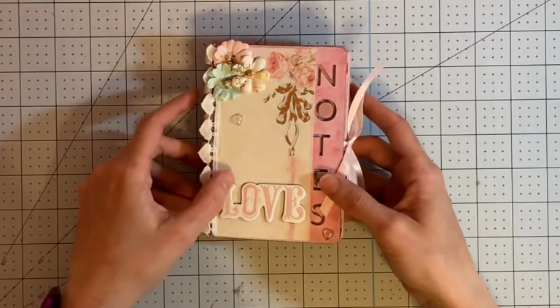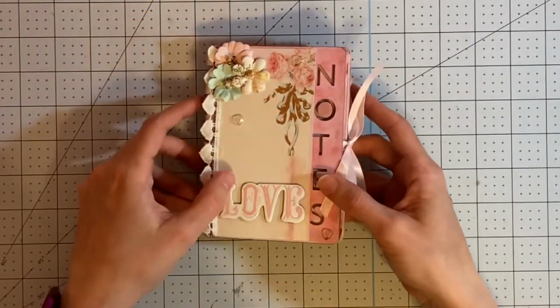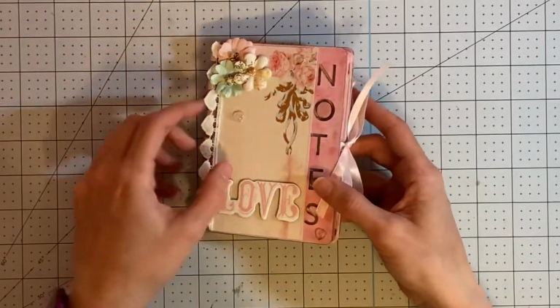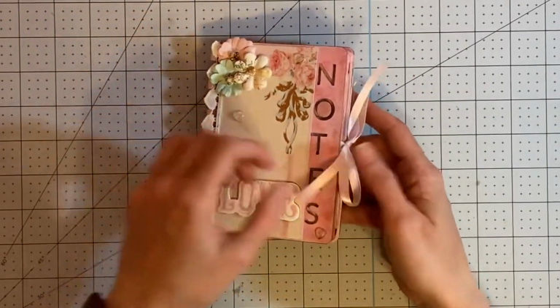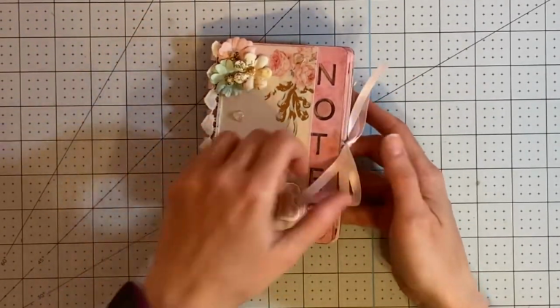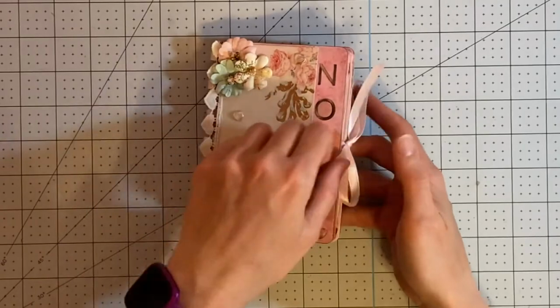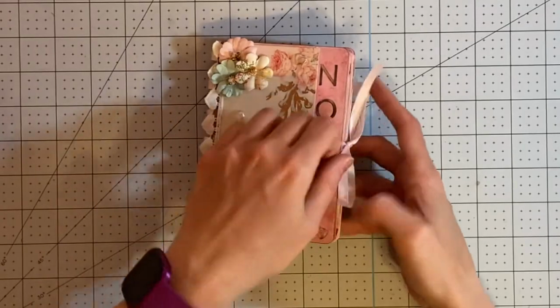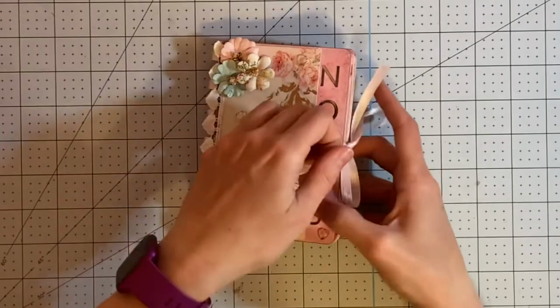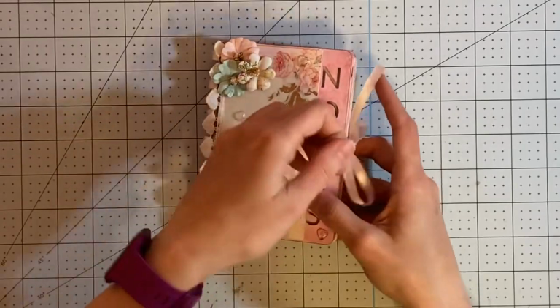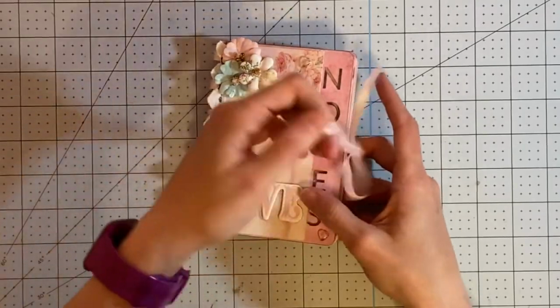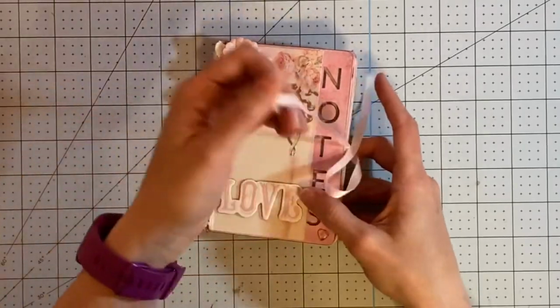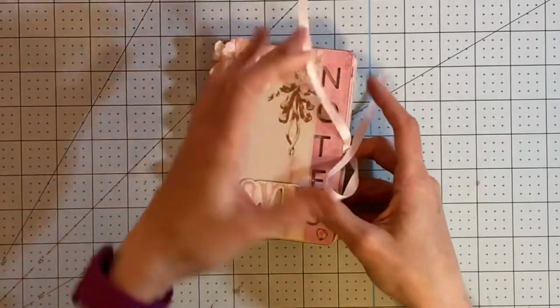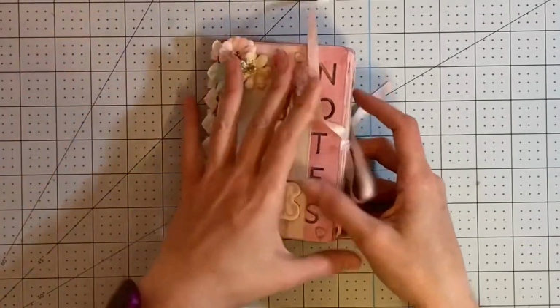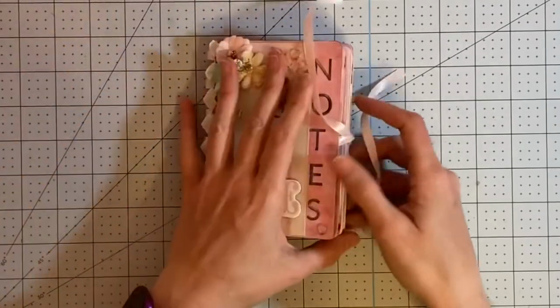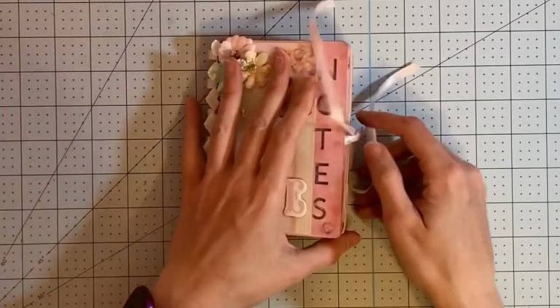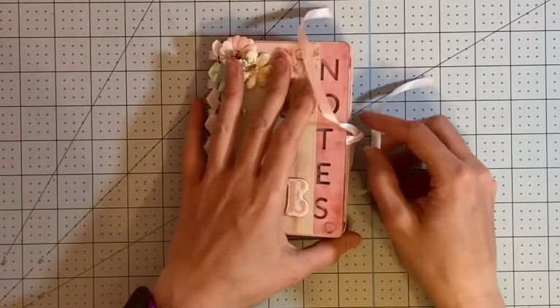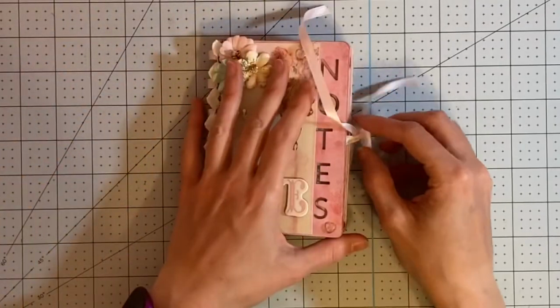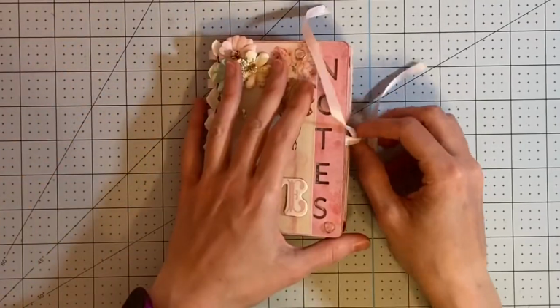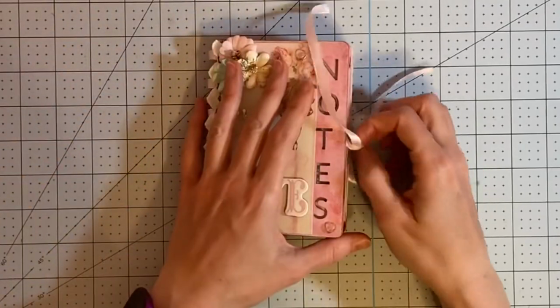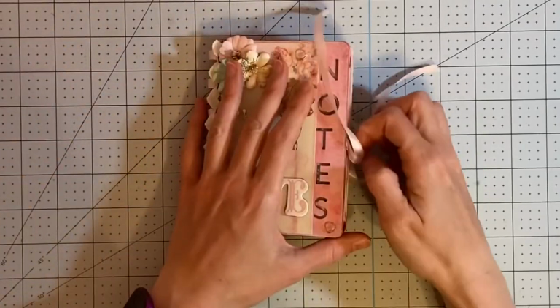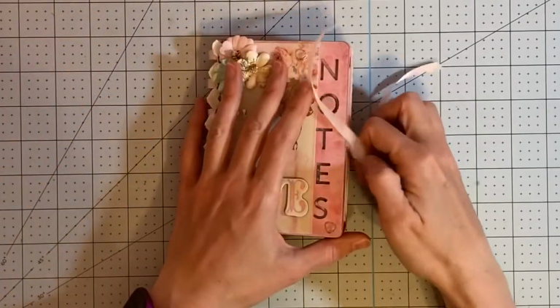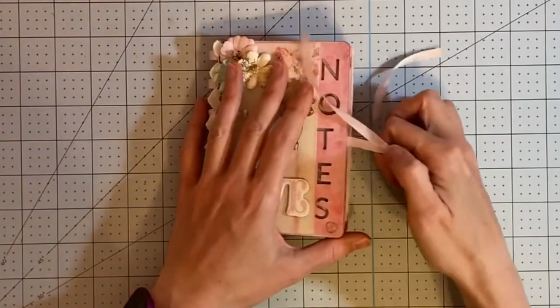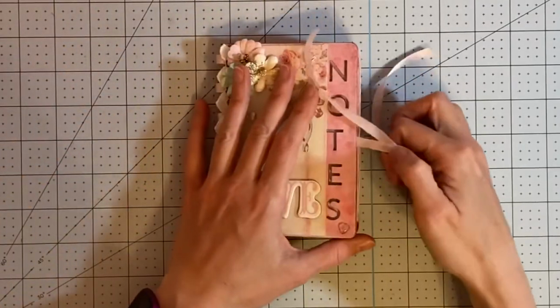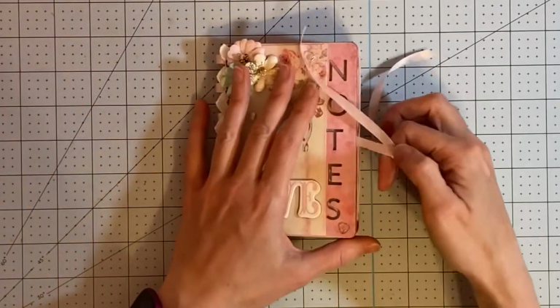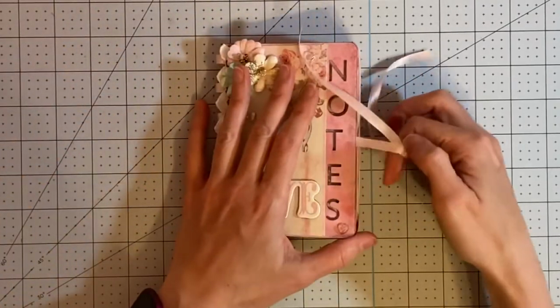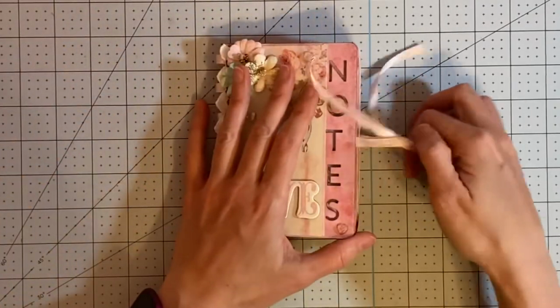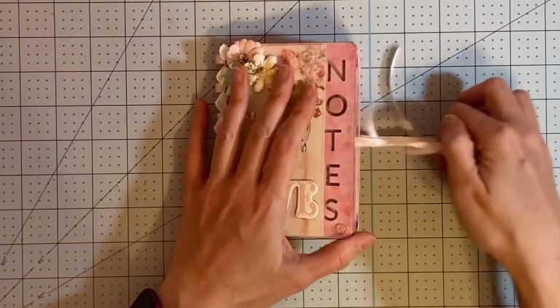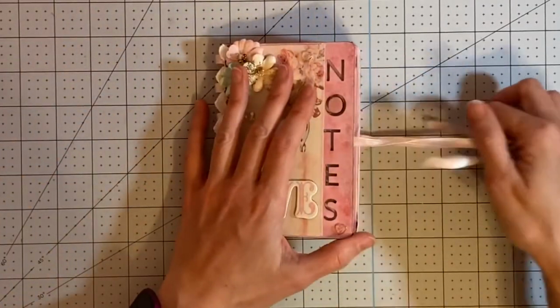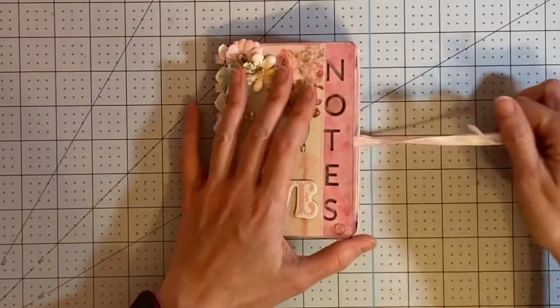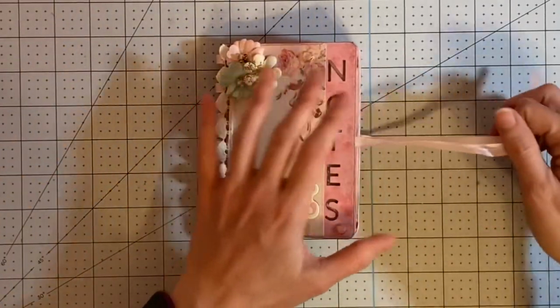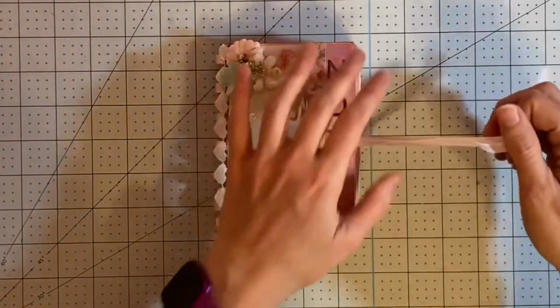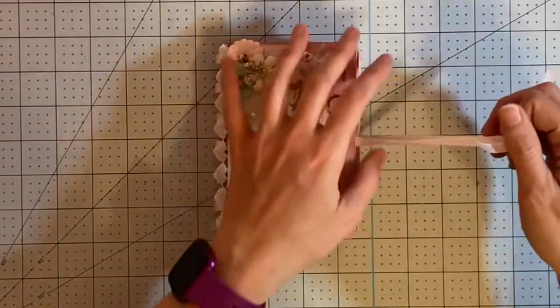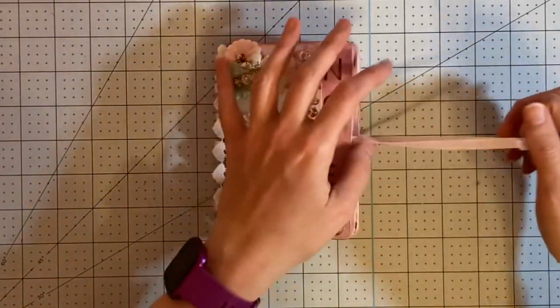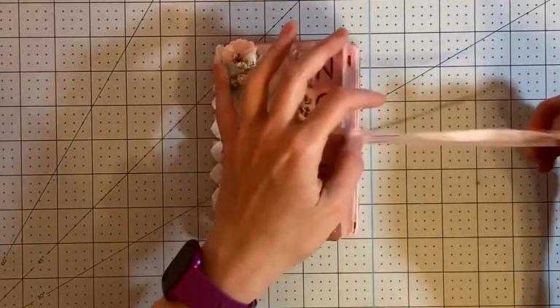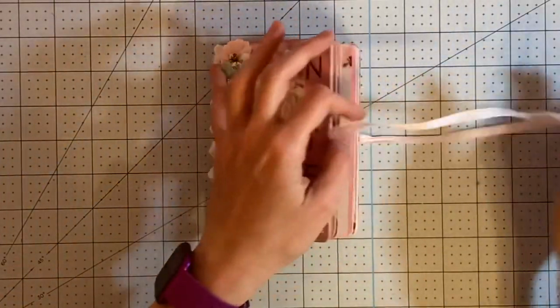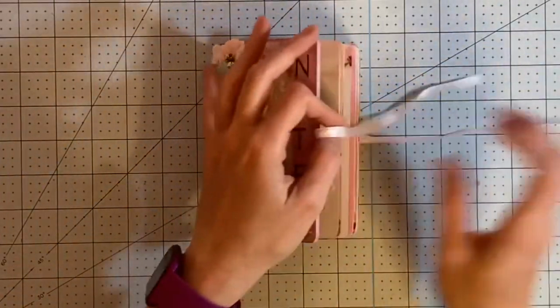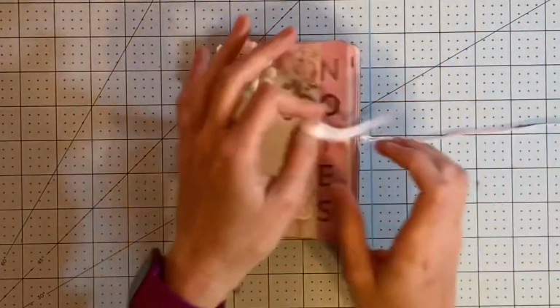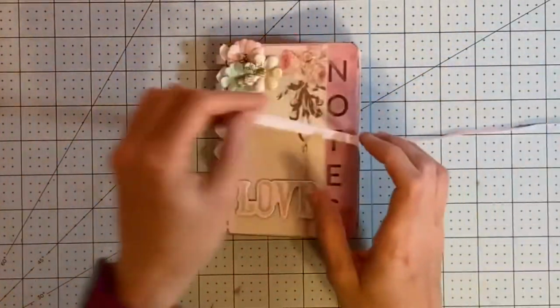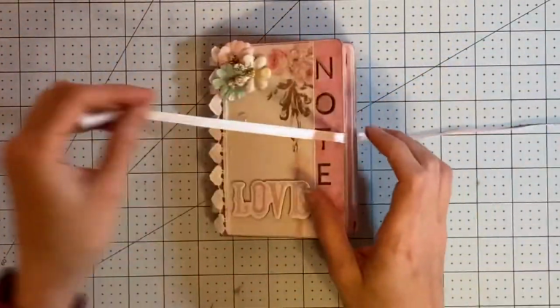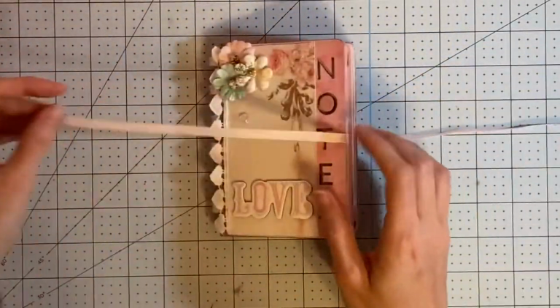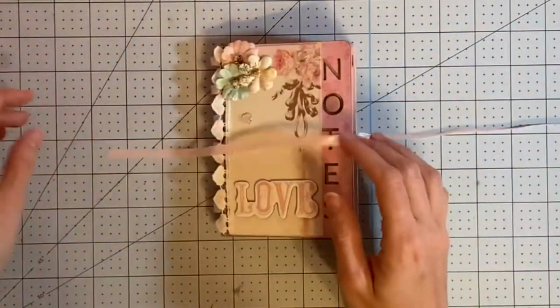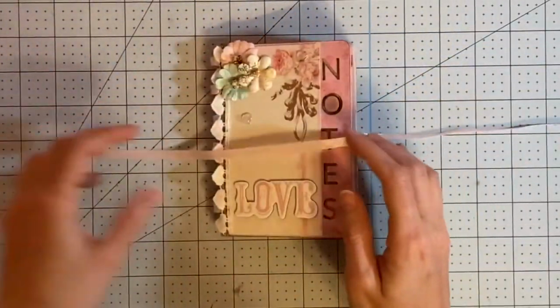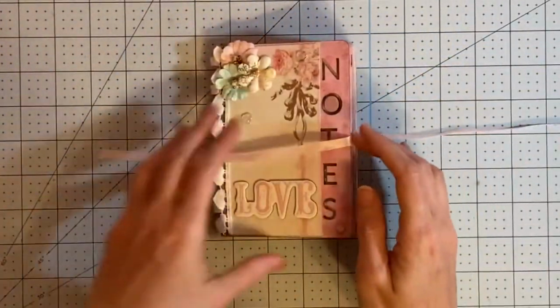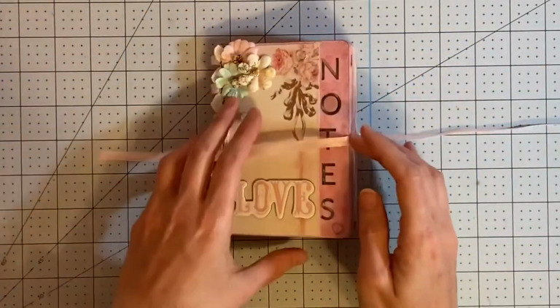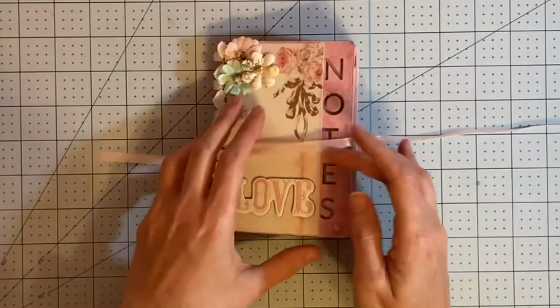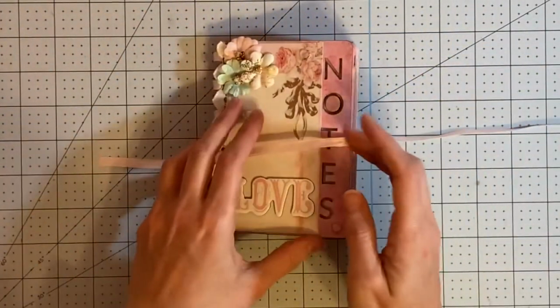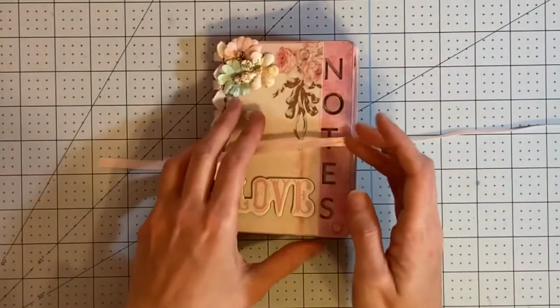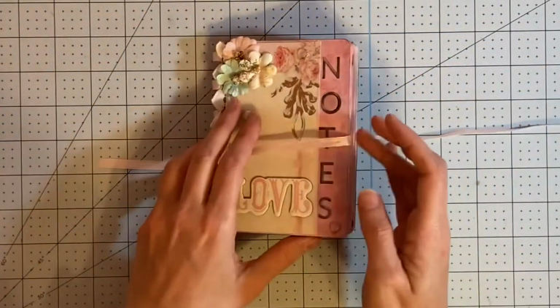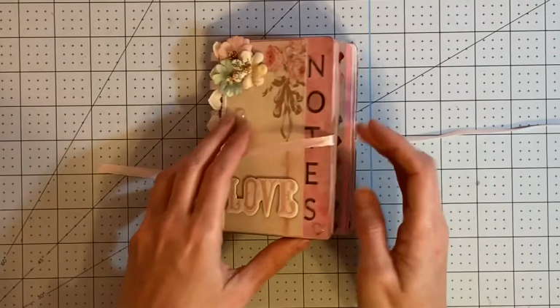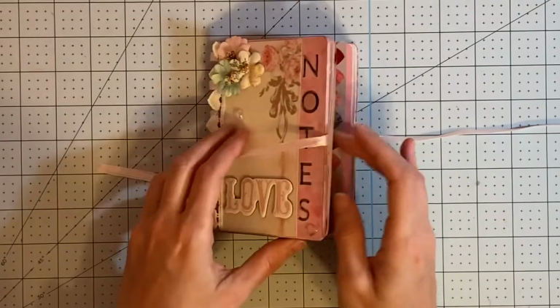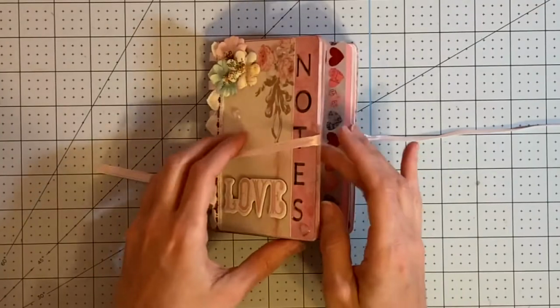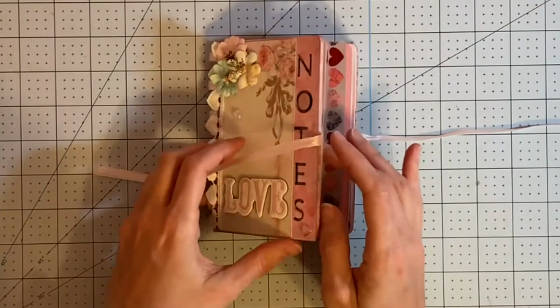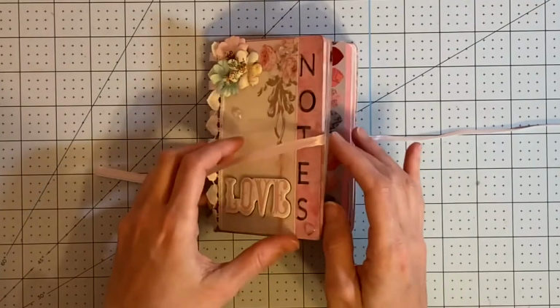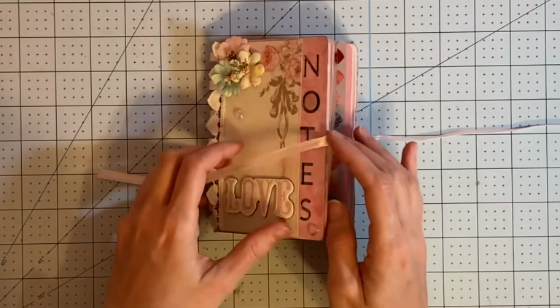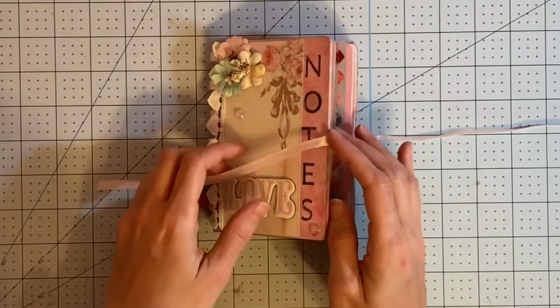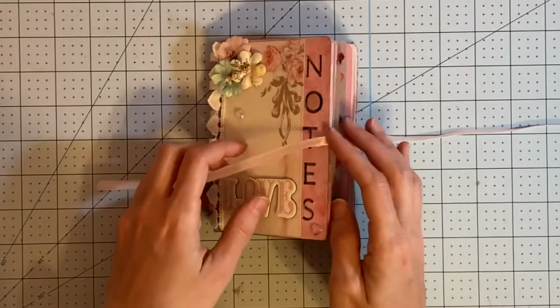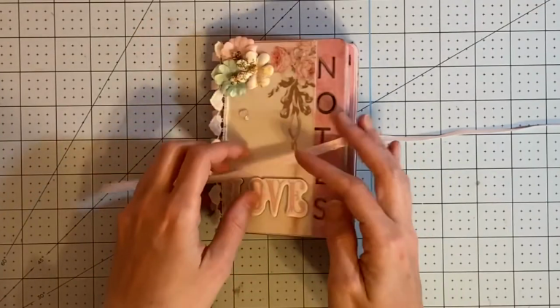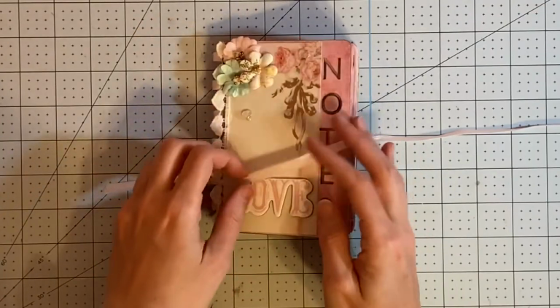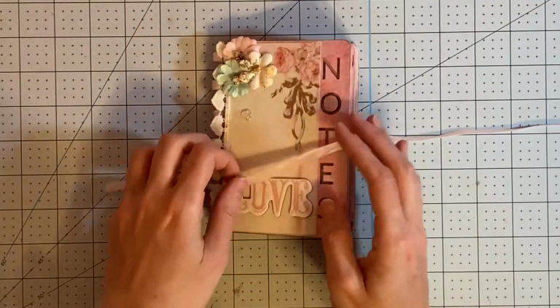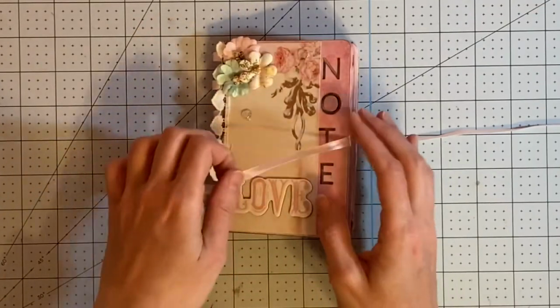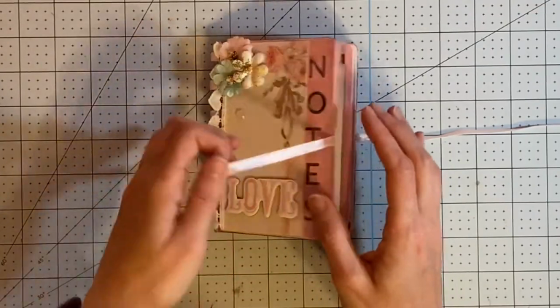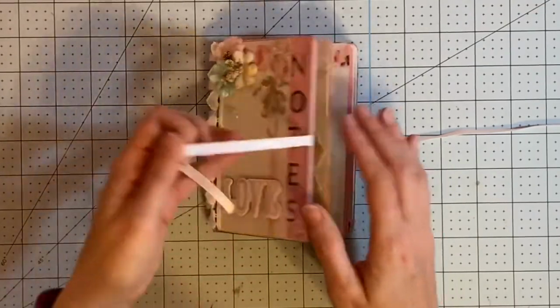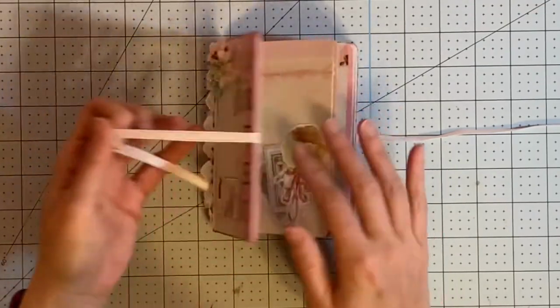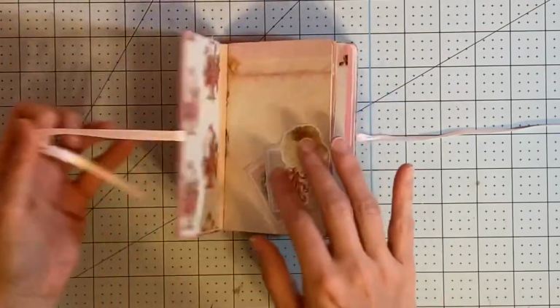Opening this up, it measures four inches by about five and a half inches, has one signature and about 58 pages.